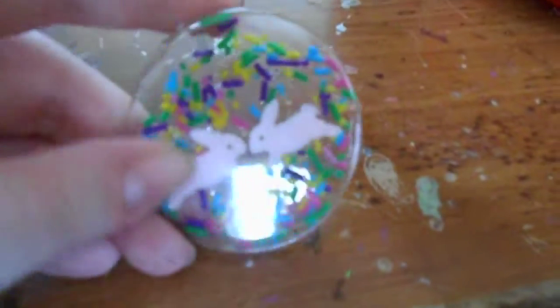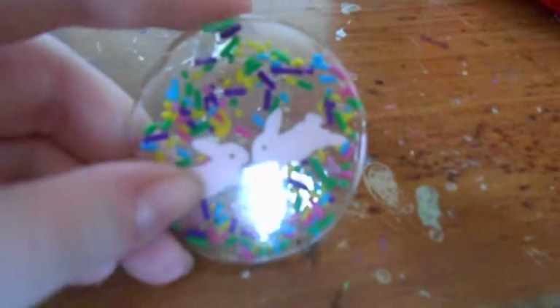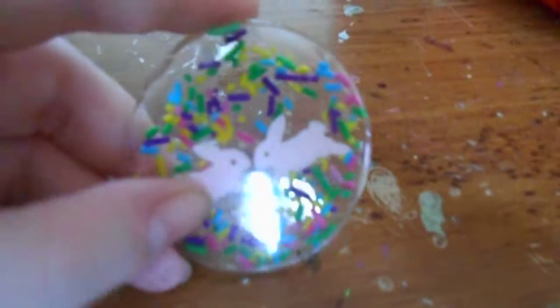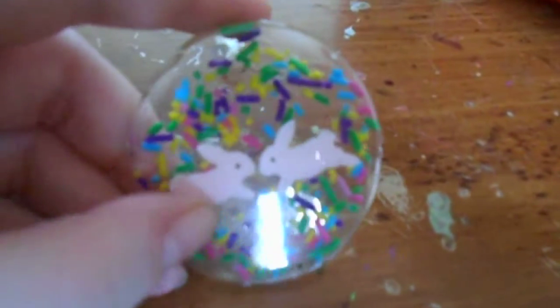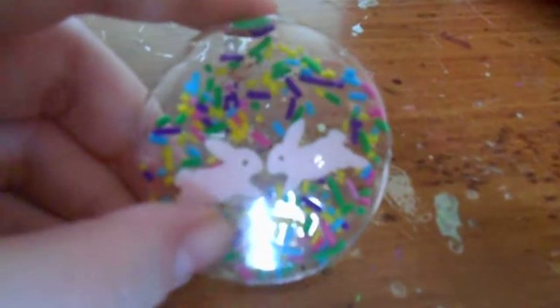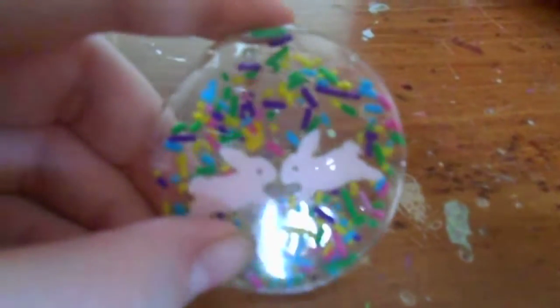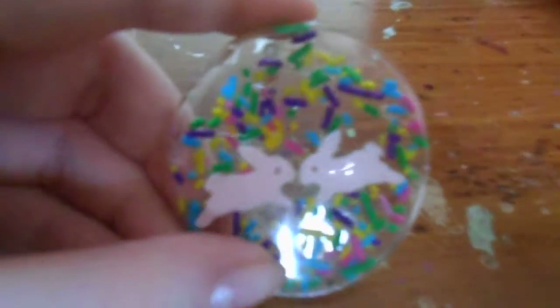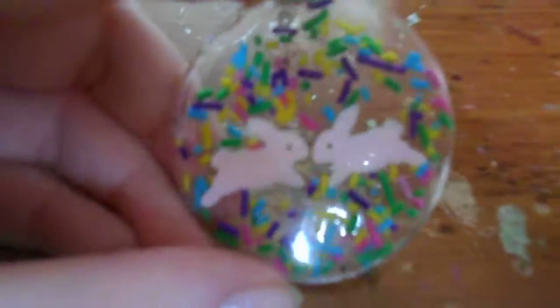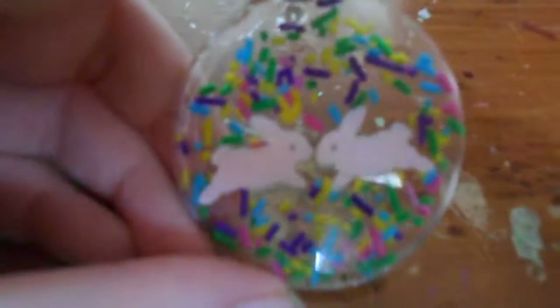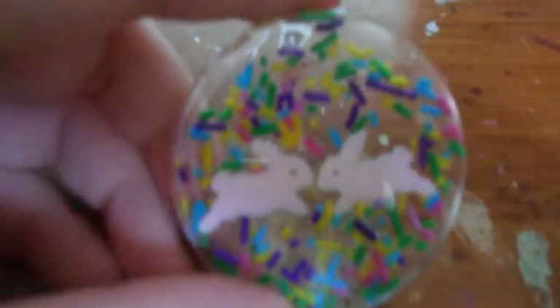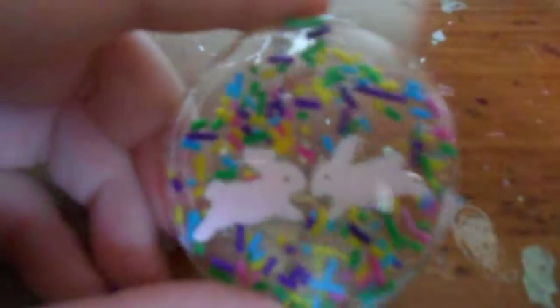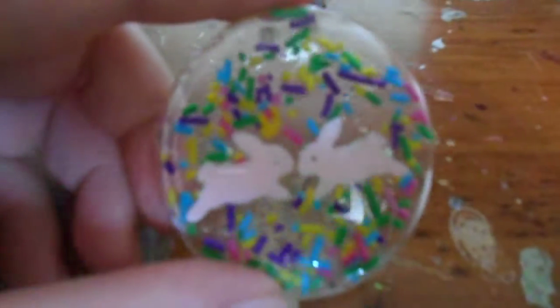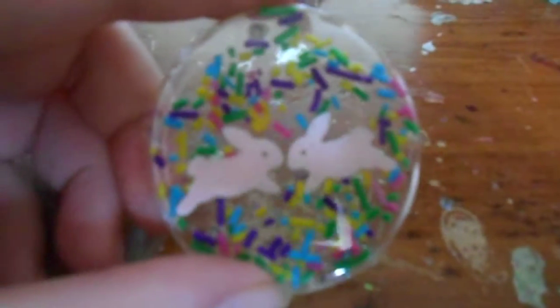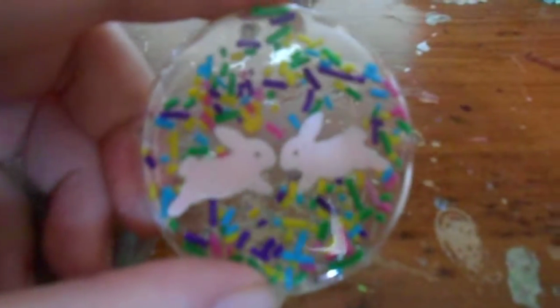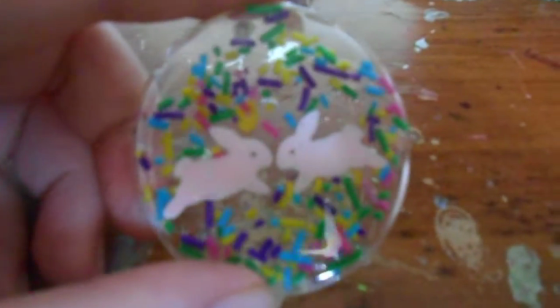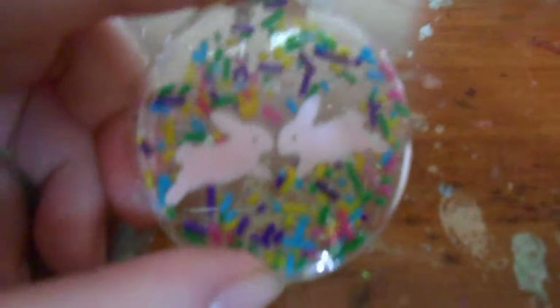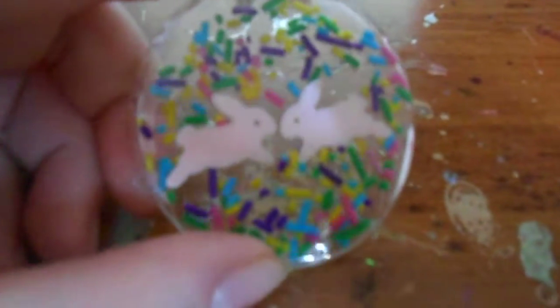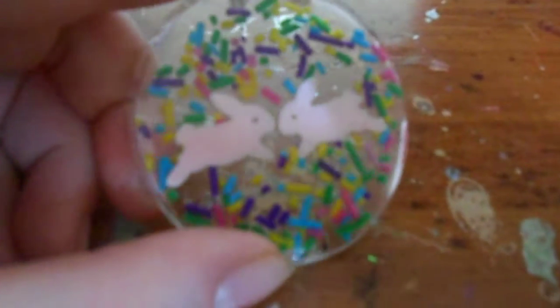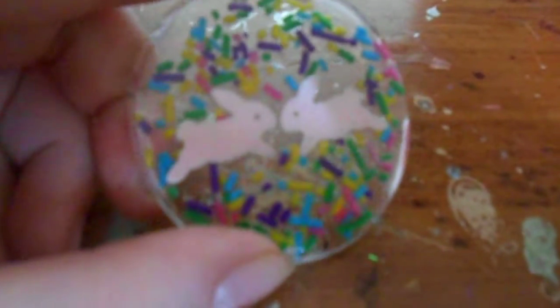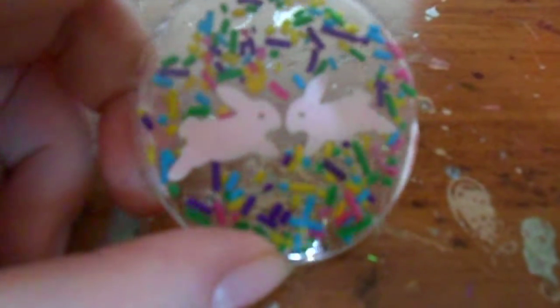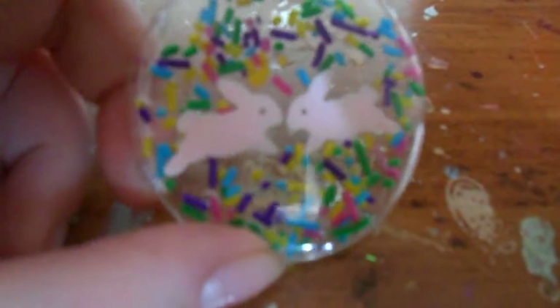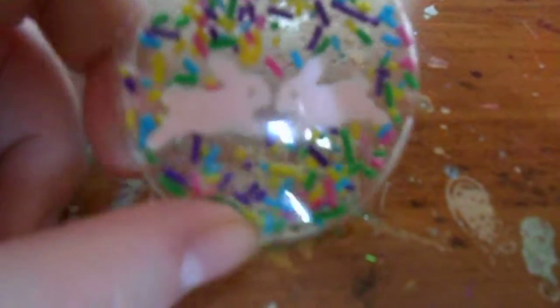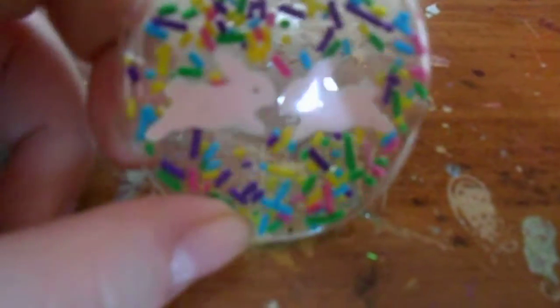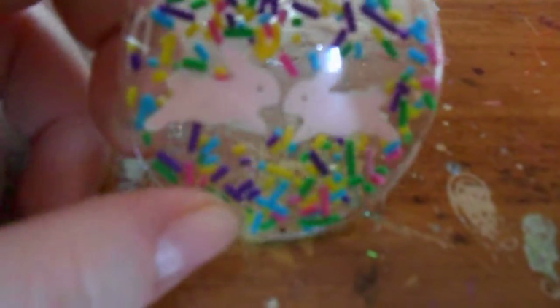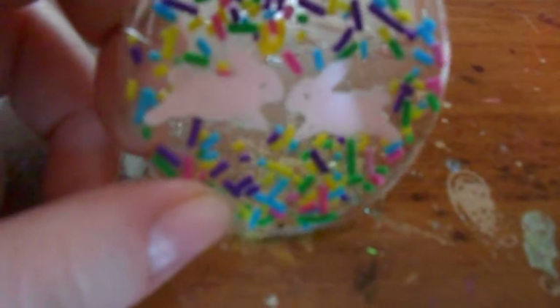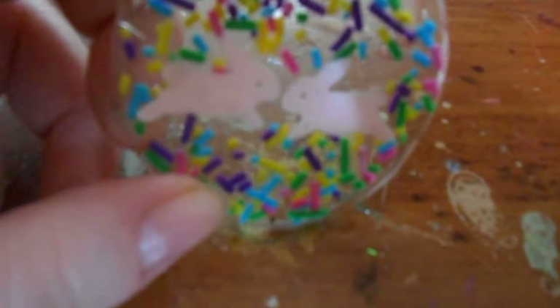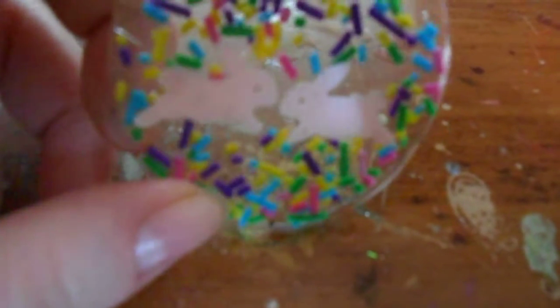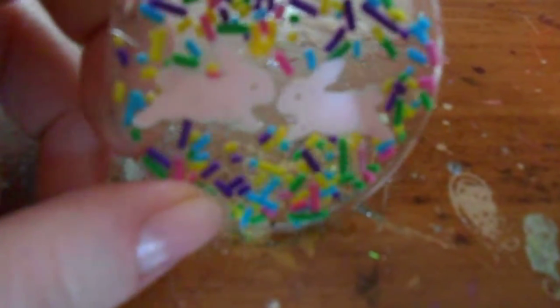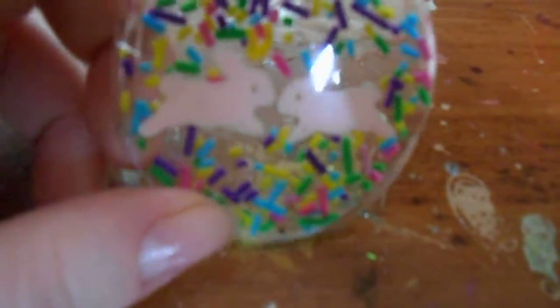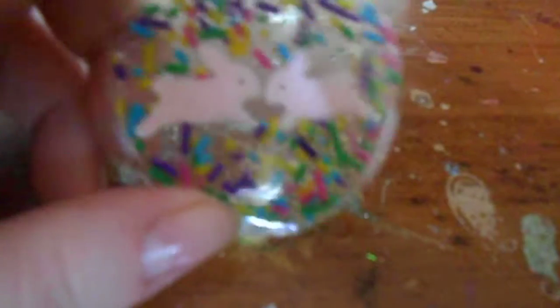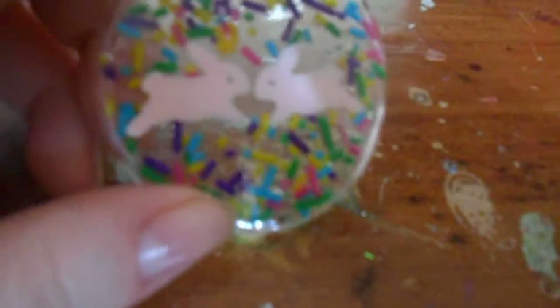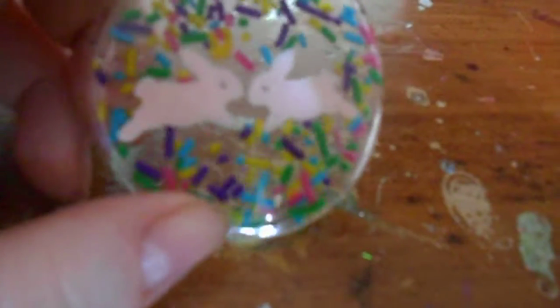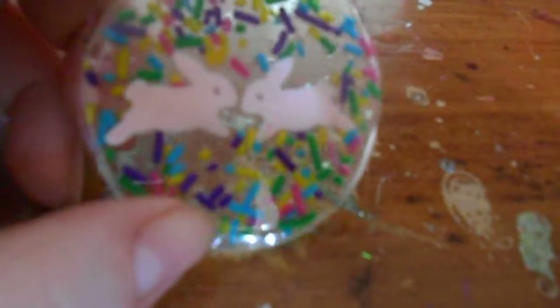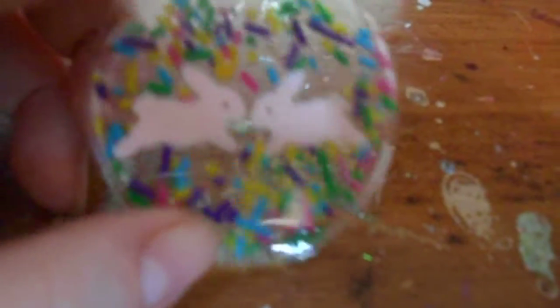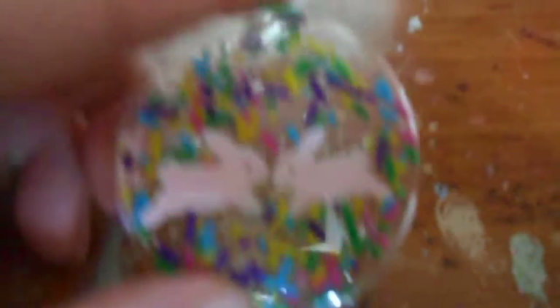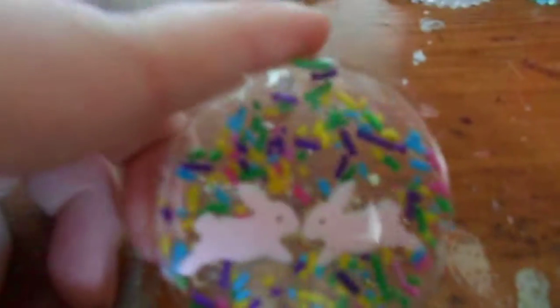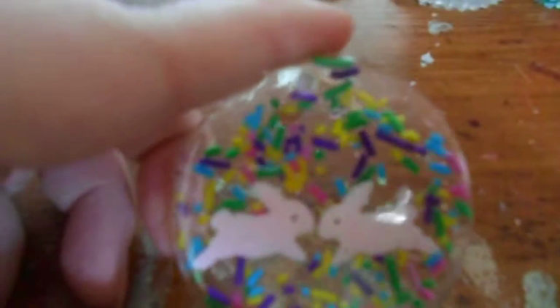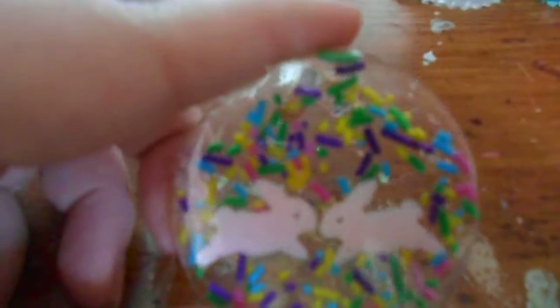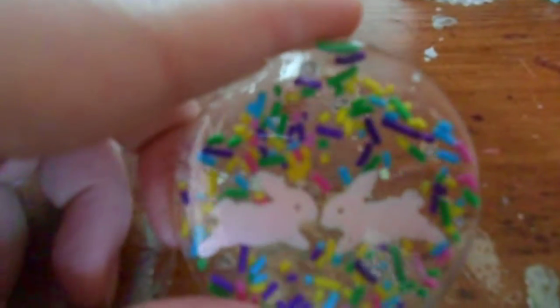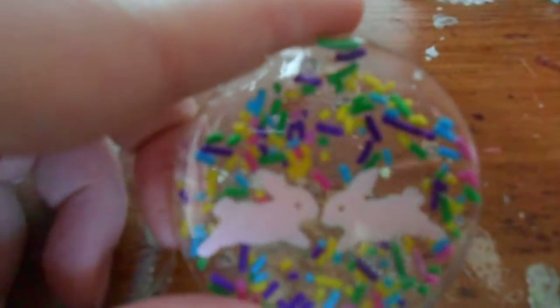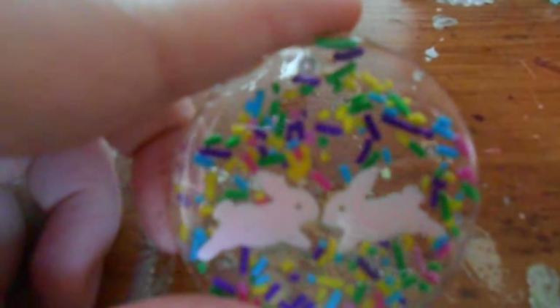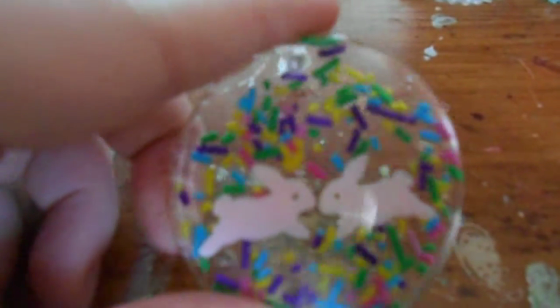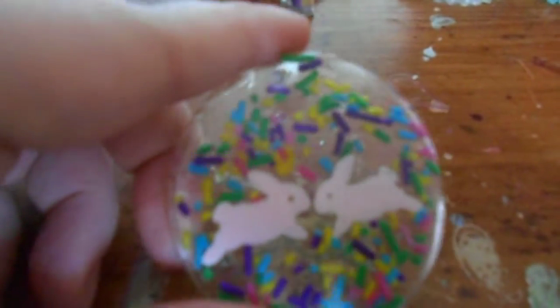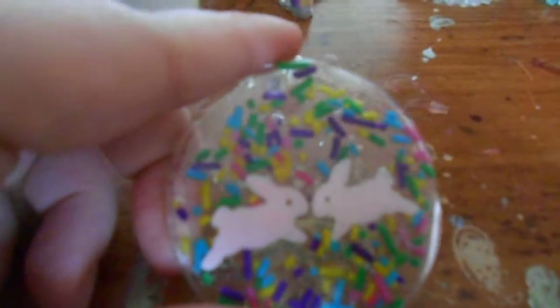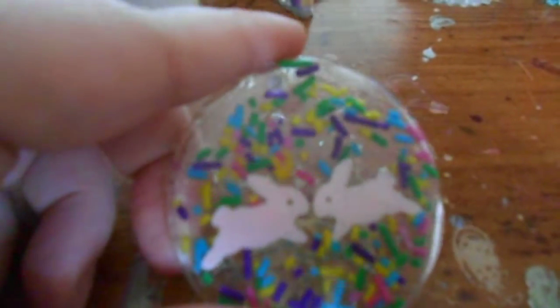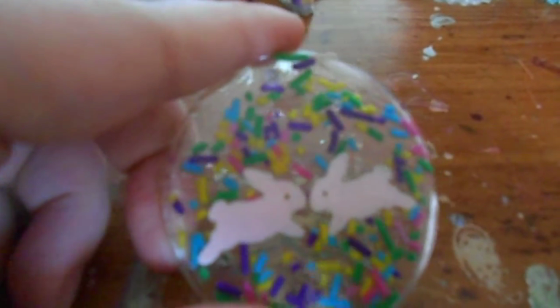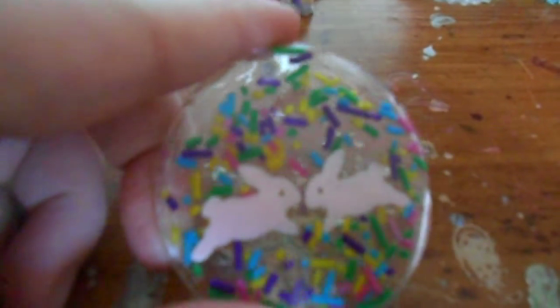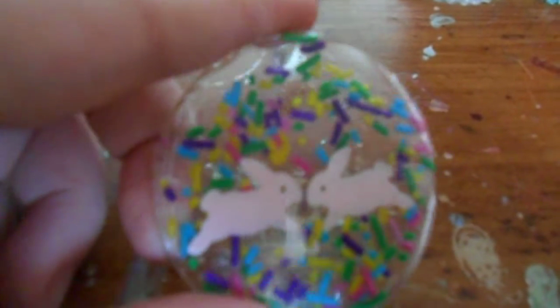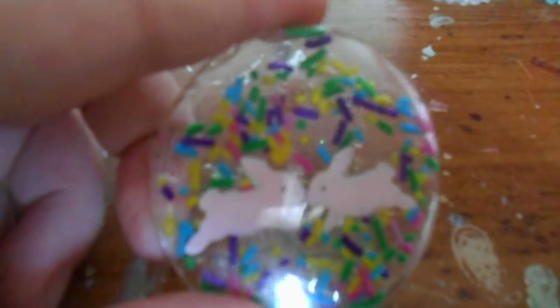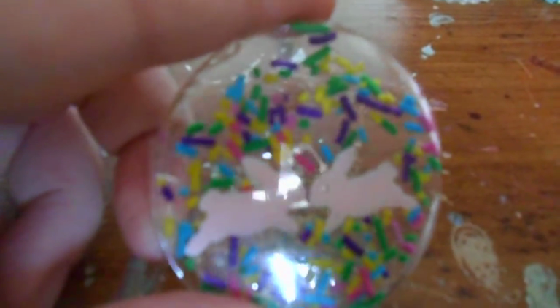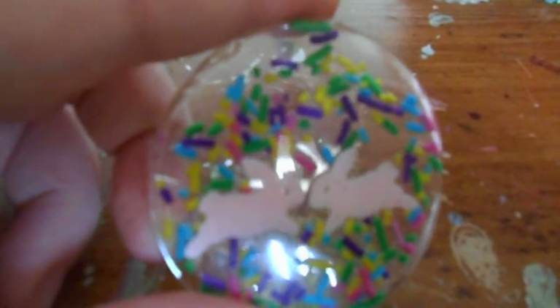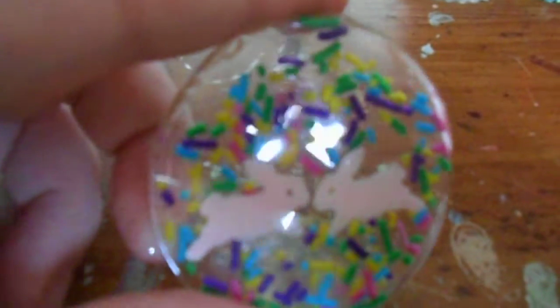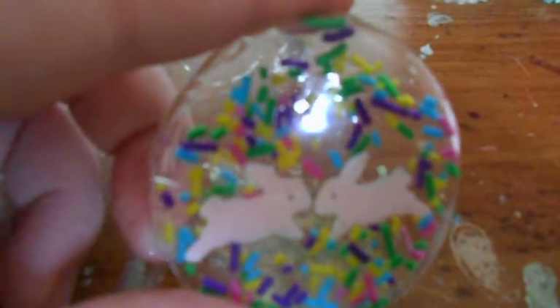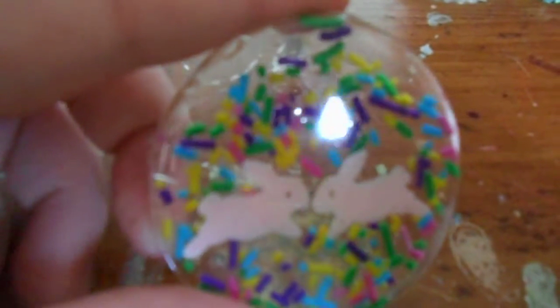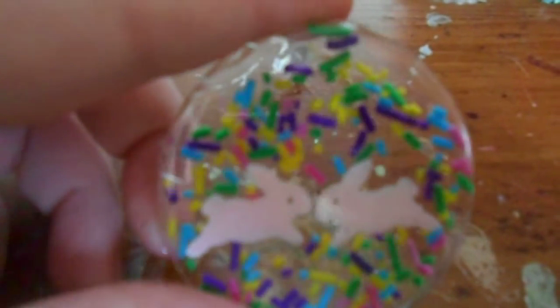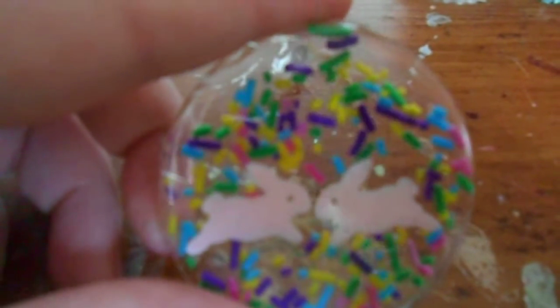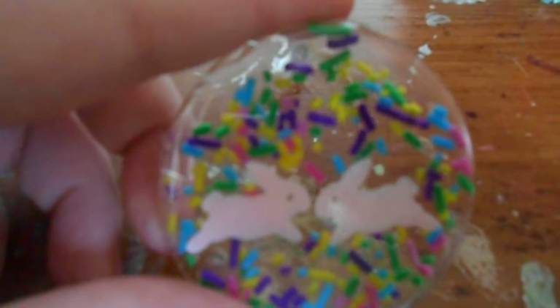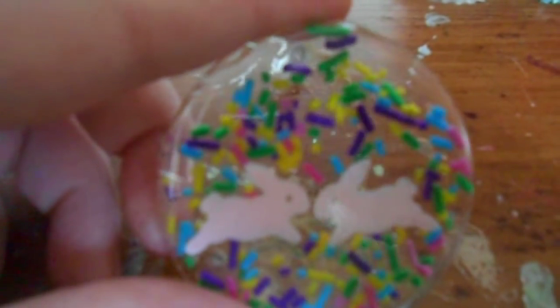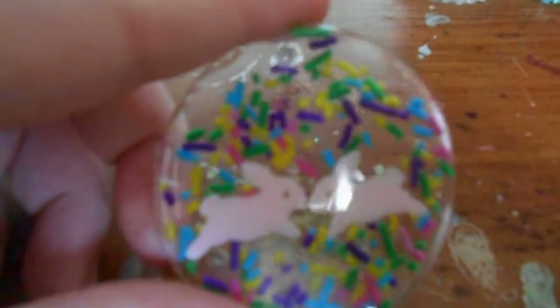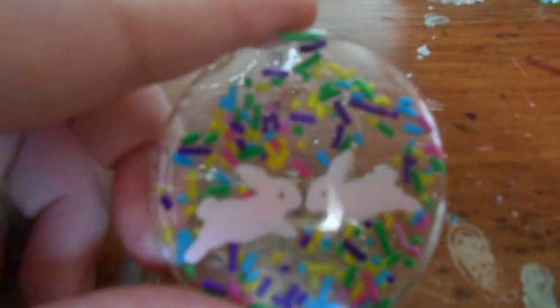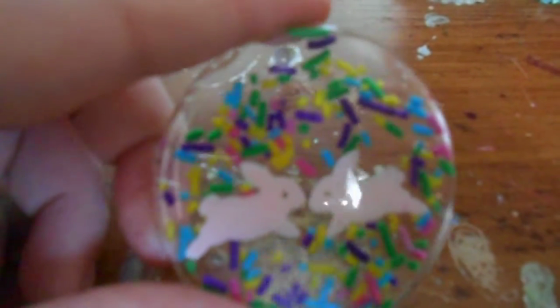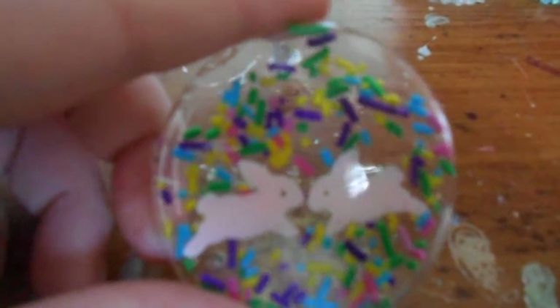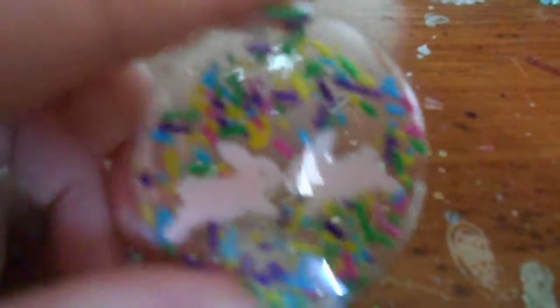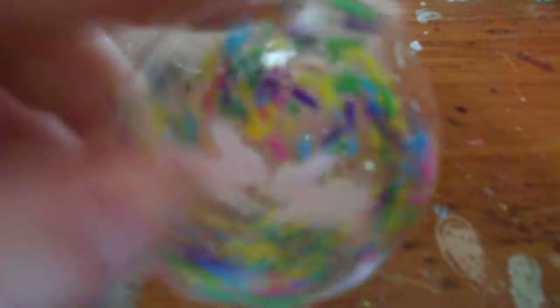I made this piece because it was Easter, and I thought it would look cute. I like the way it turned out, actually.